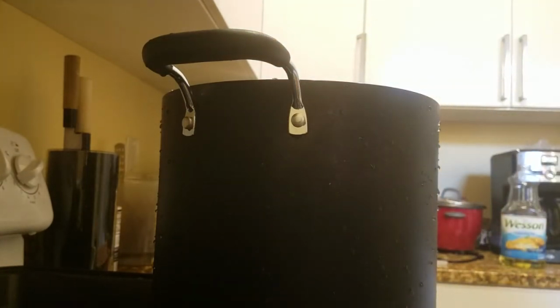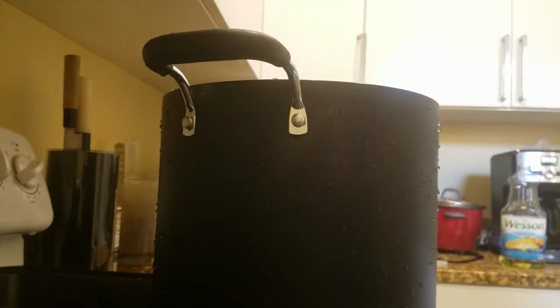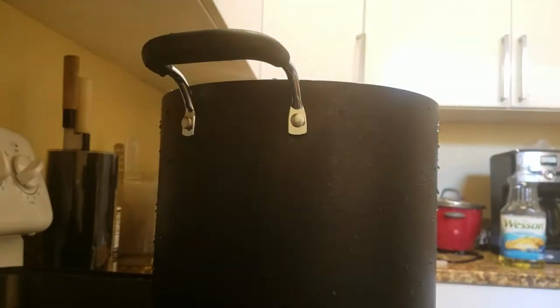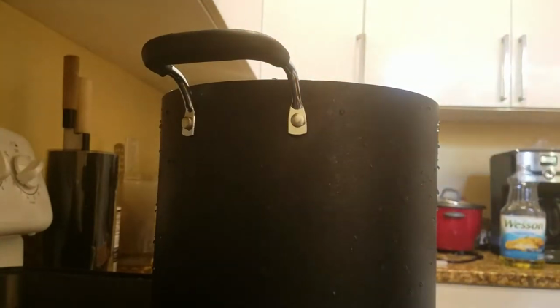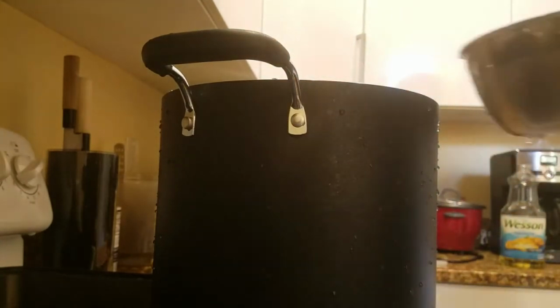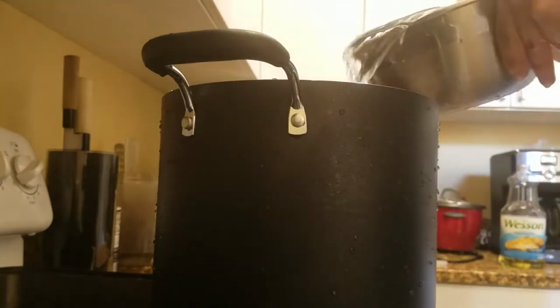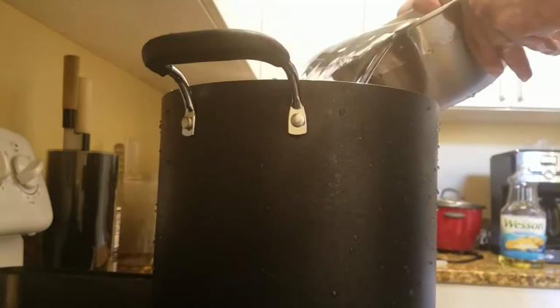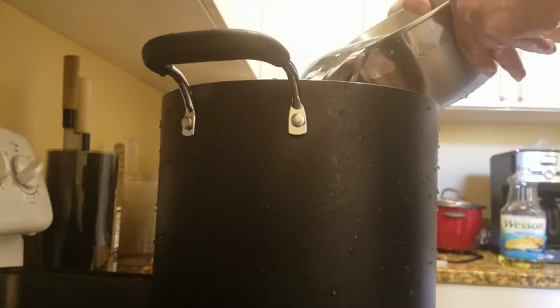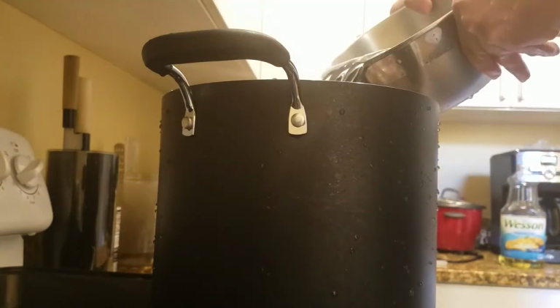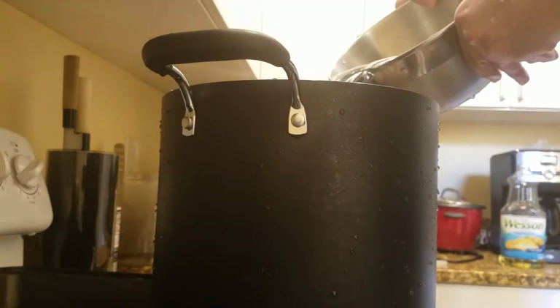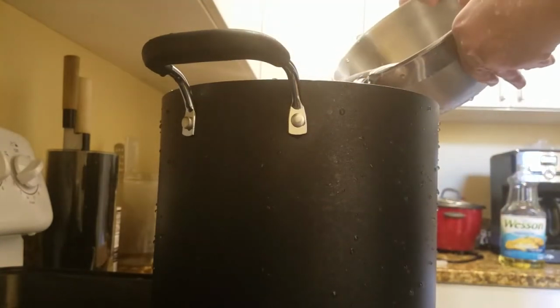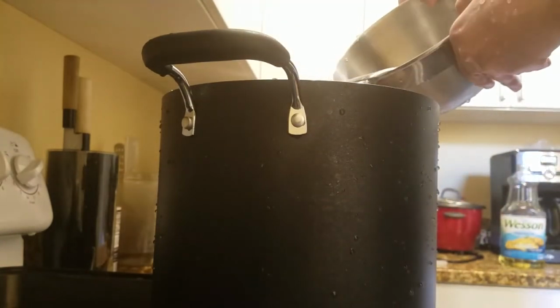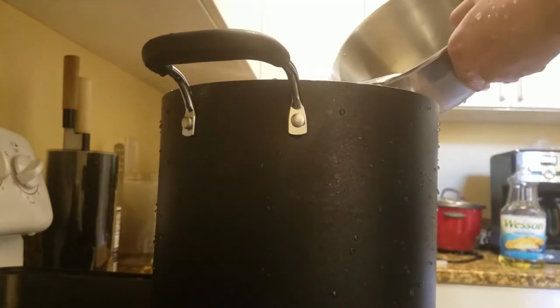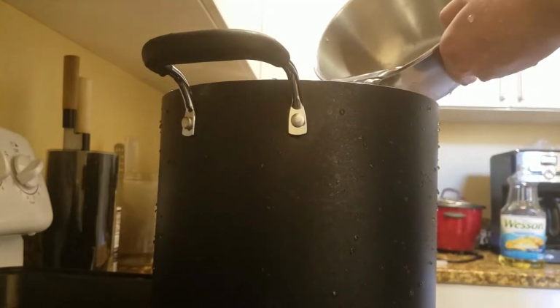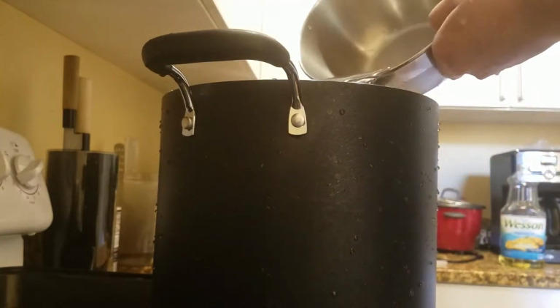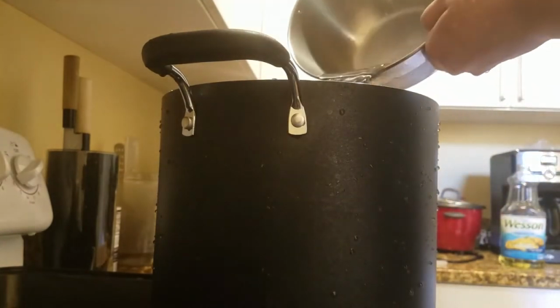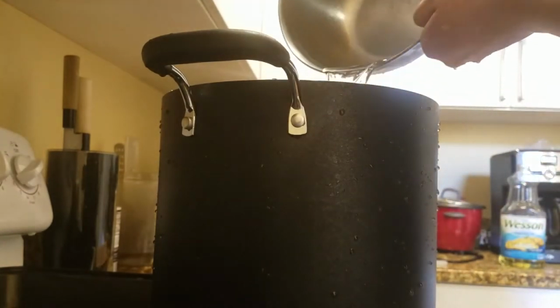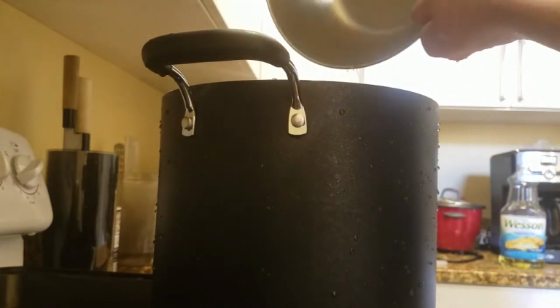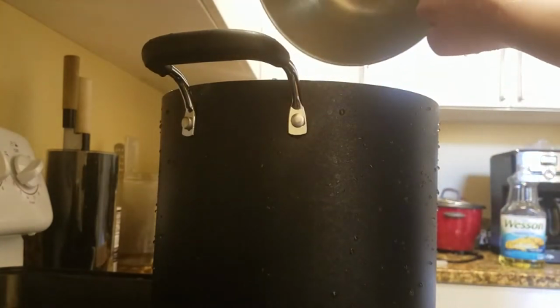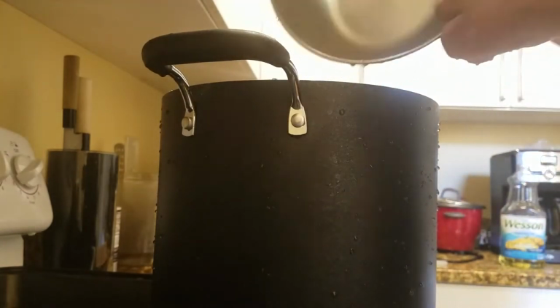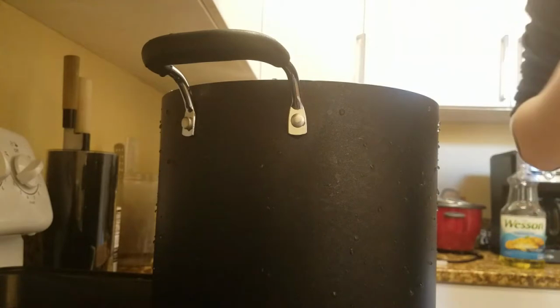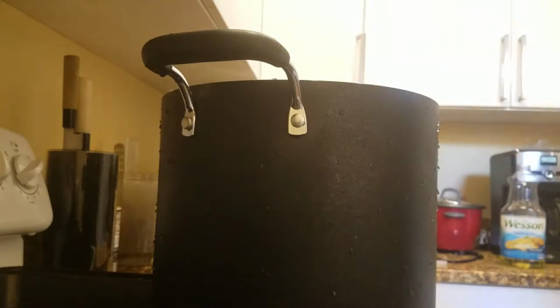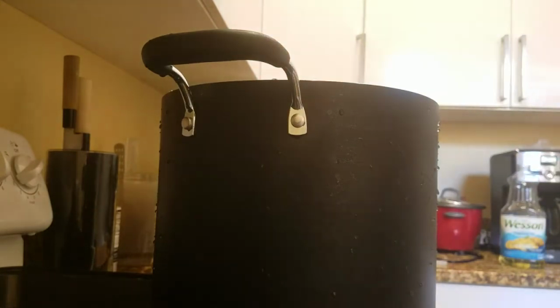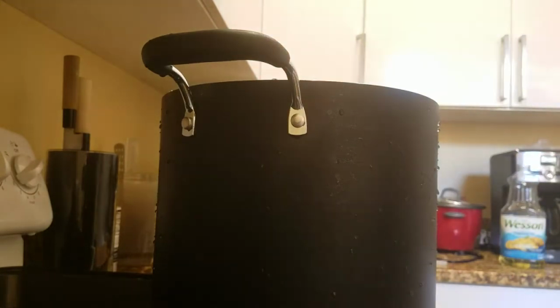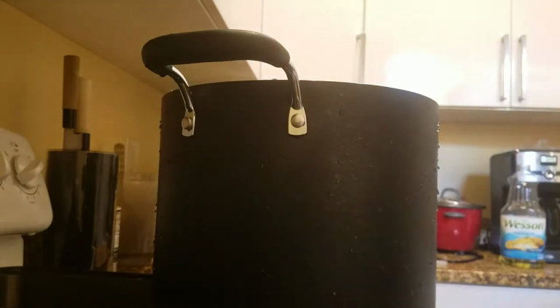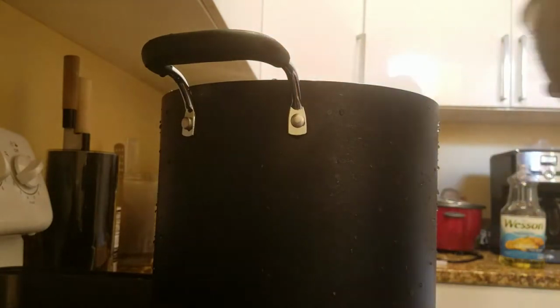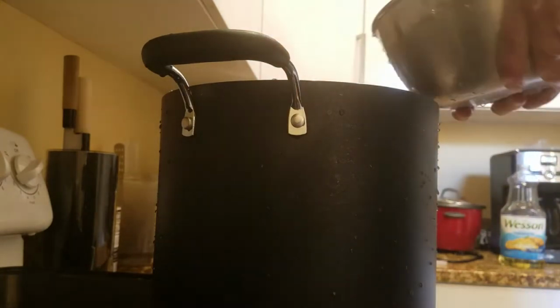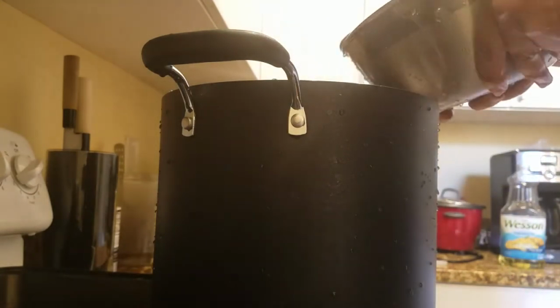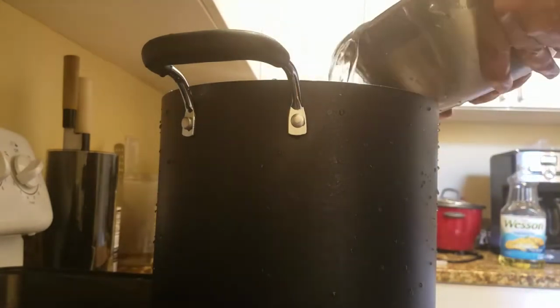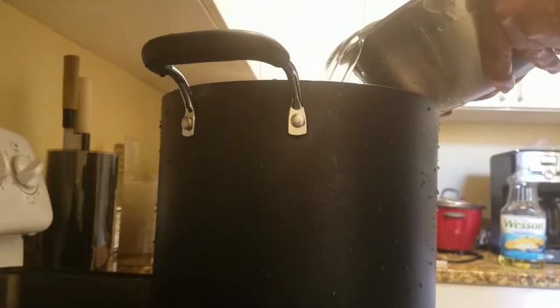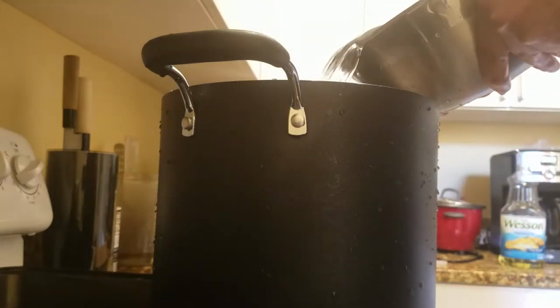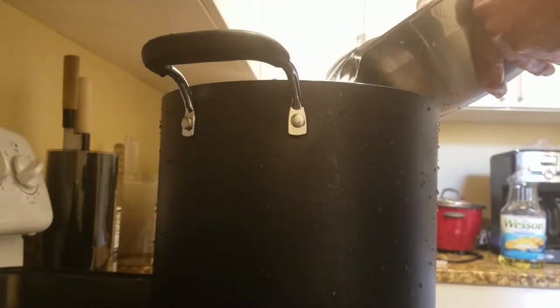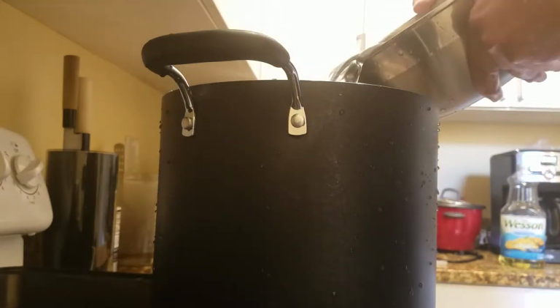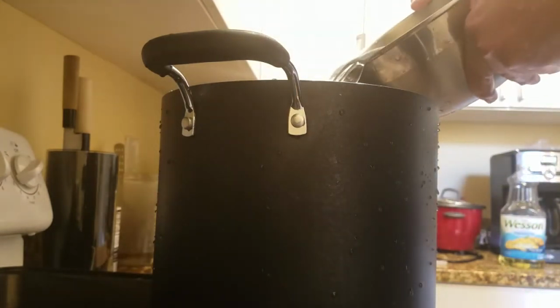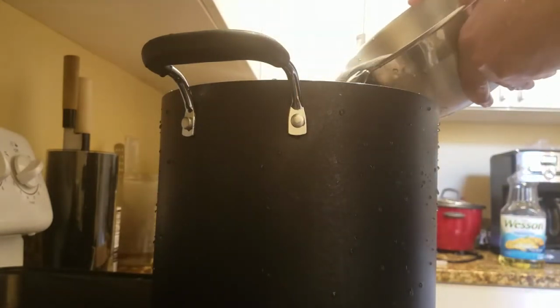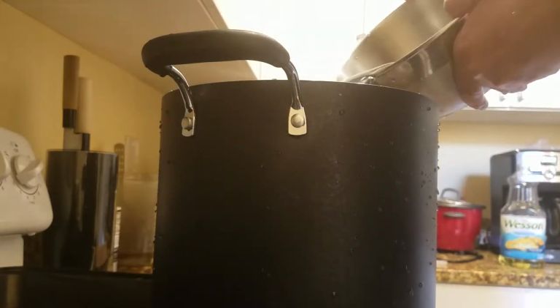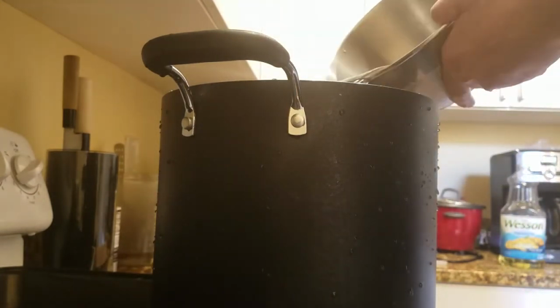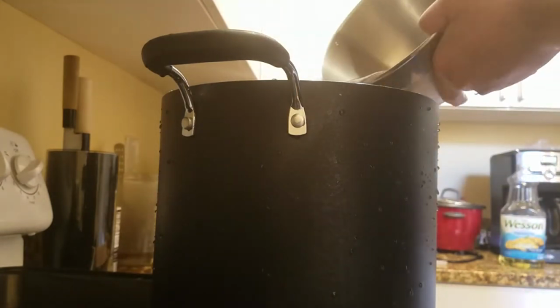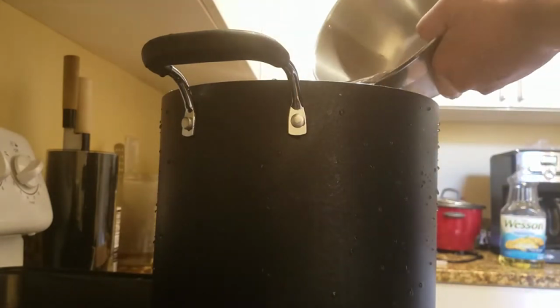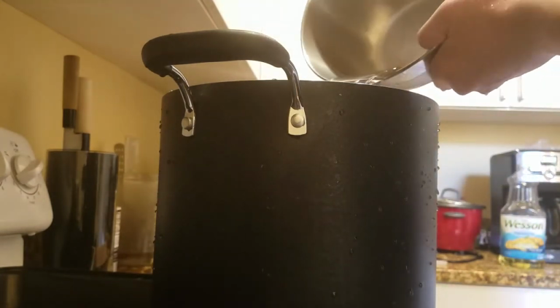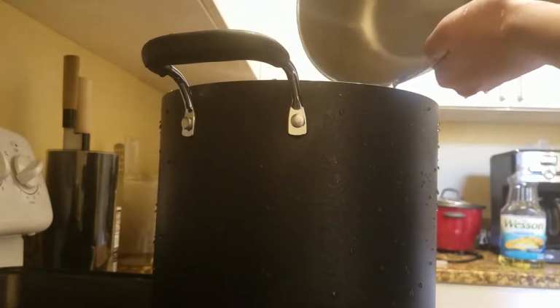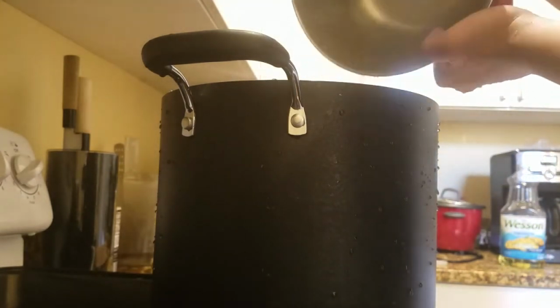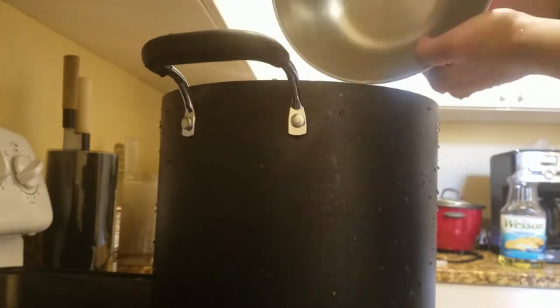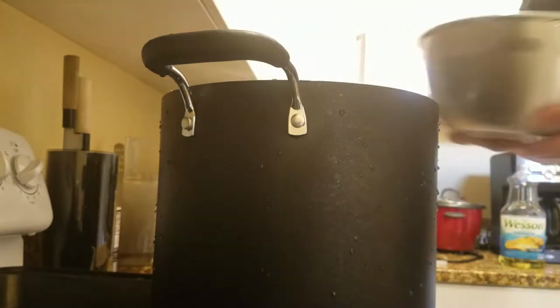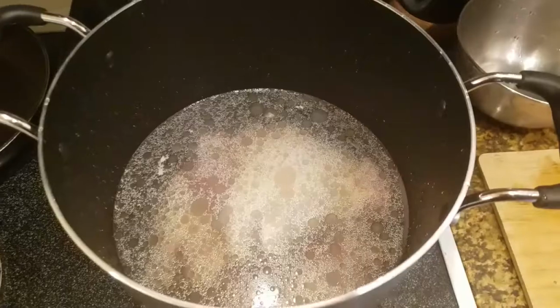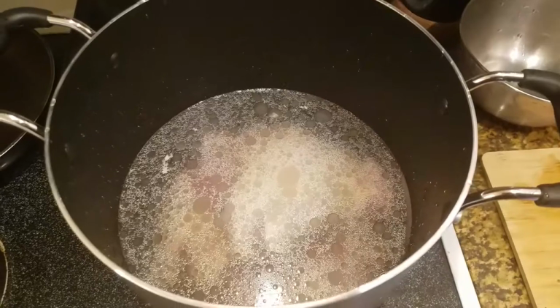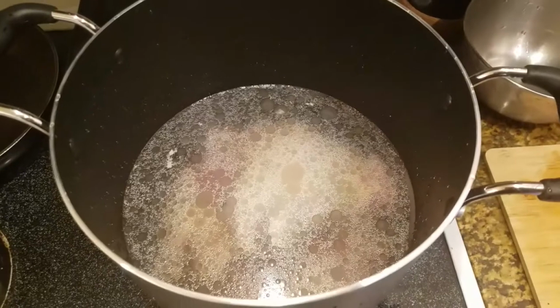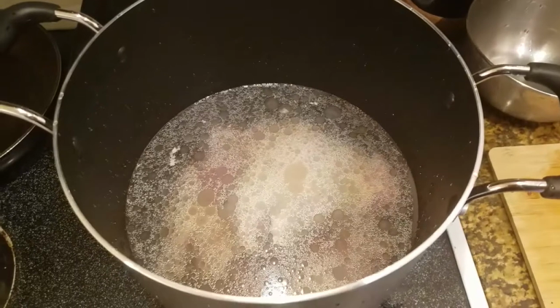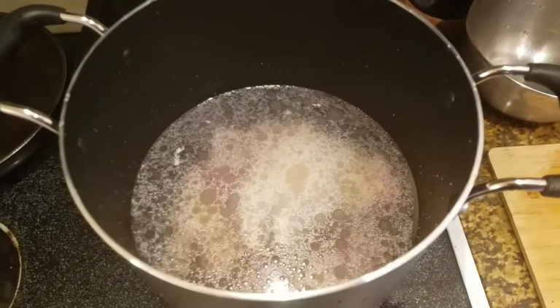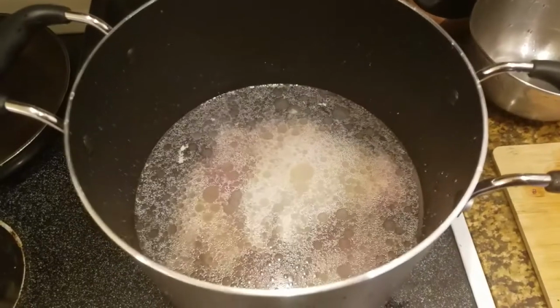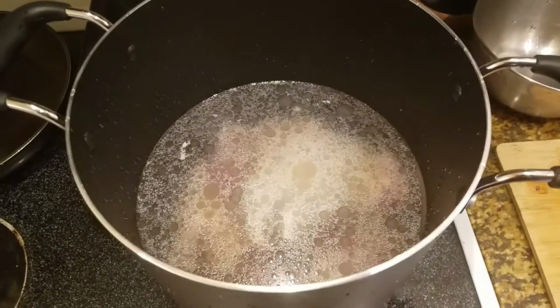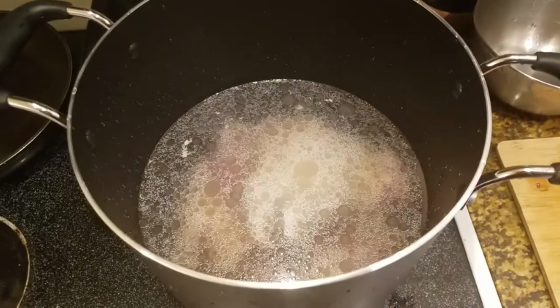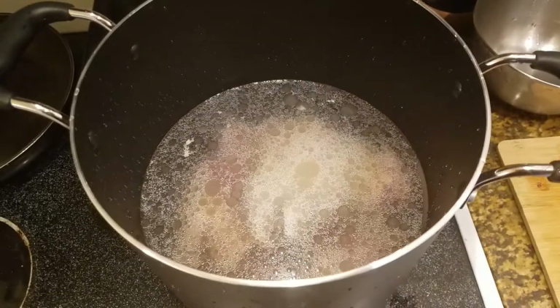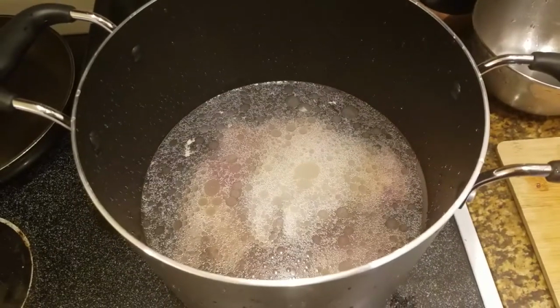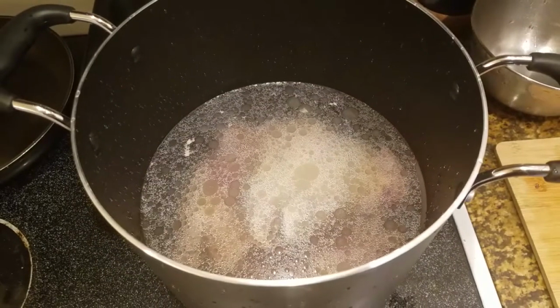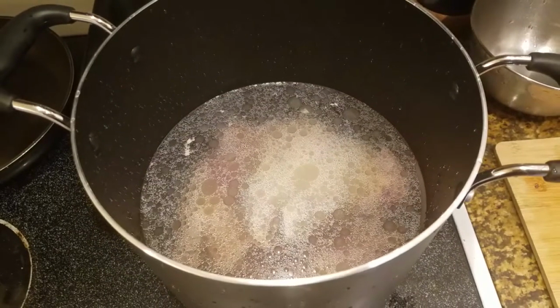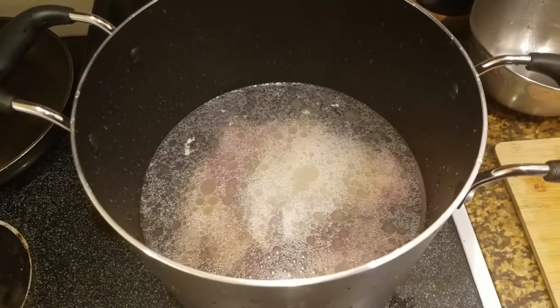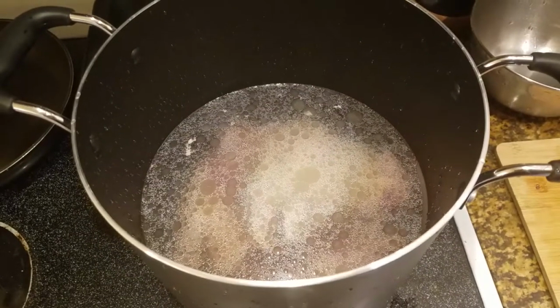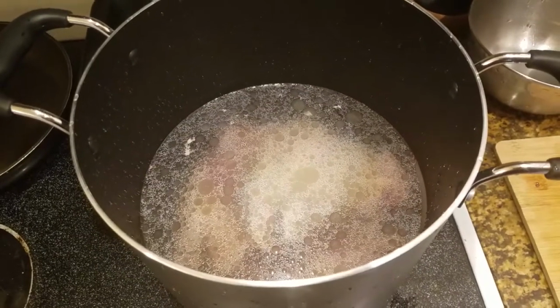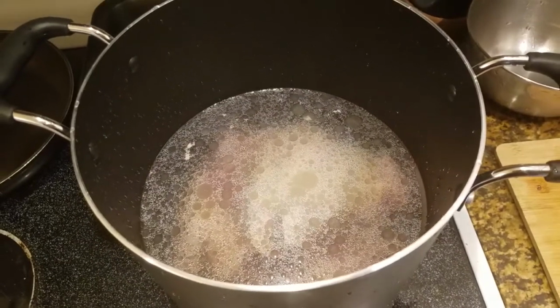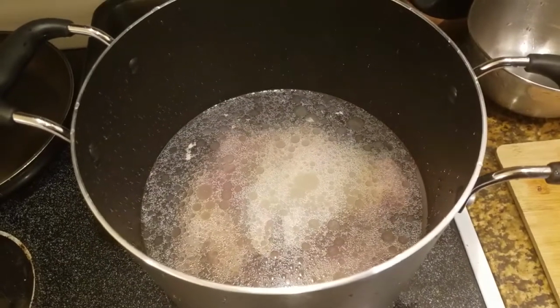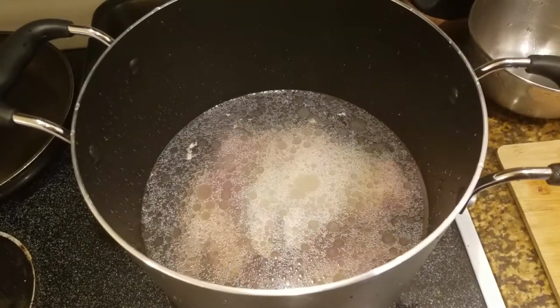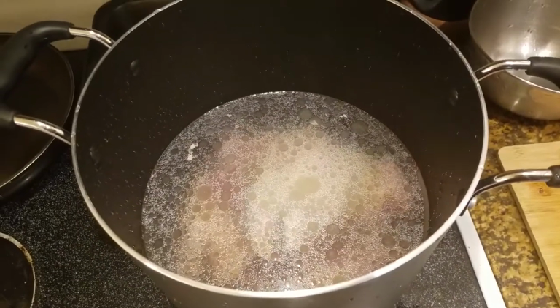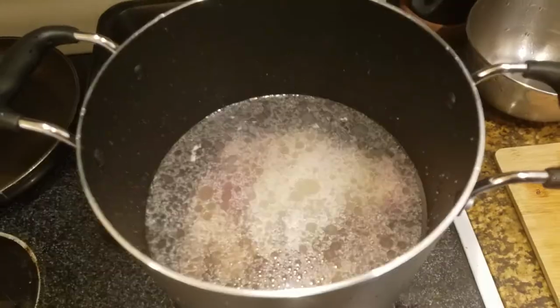Then I'm just going to cover it up with water — about 2 bowls worth, just enough to cover the chicken.